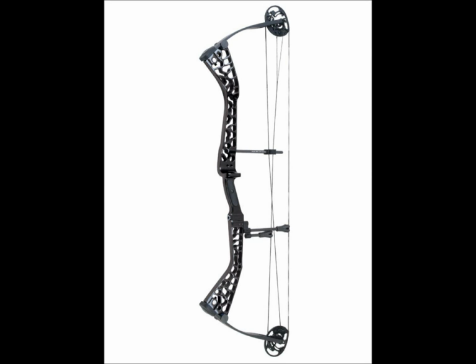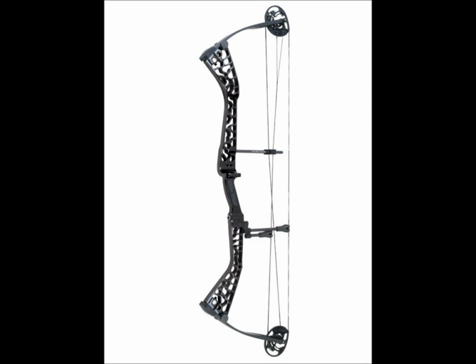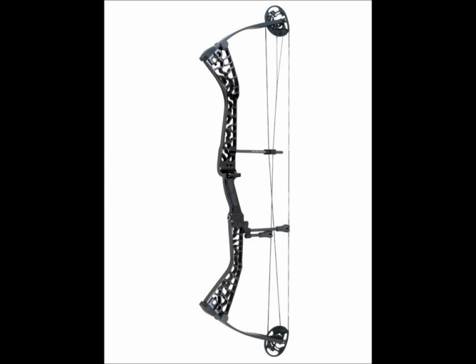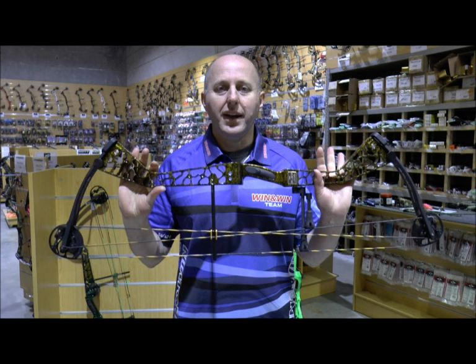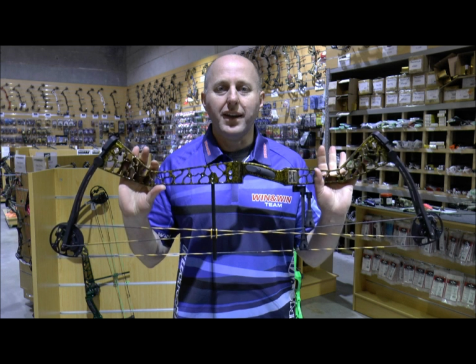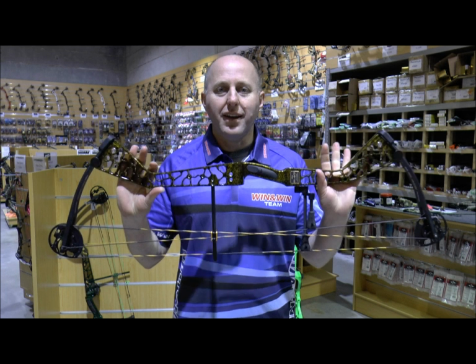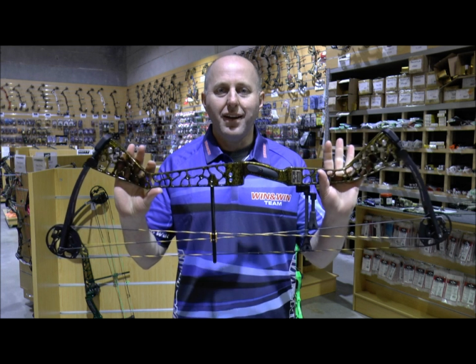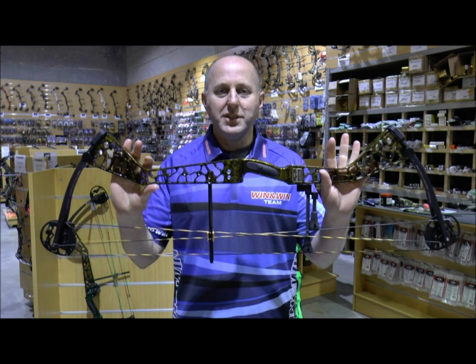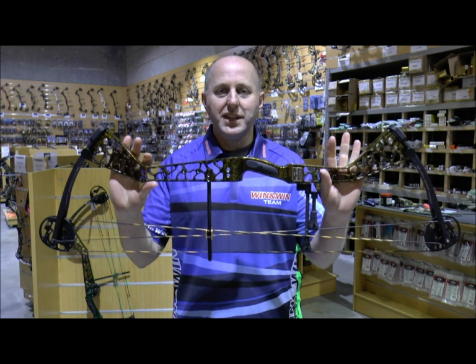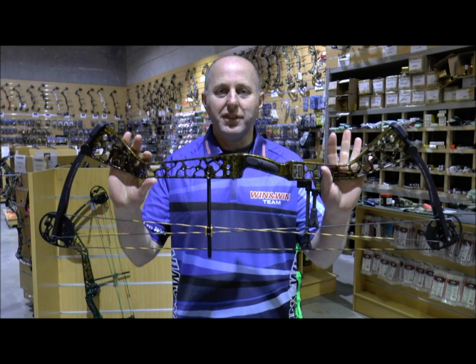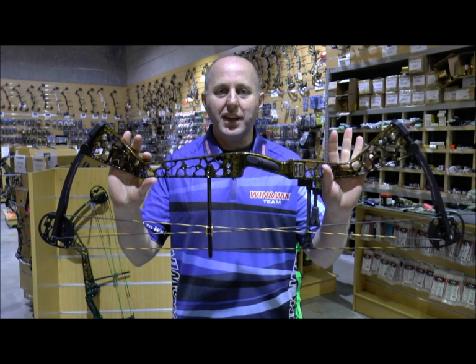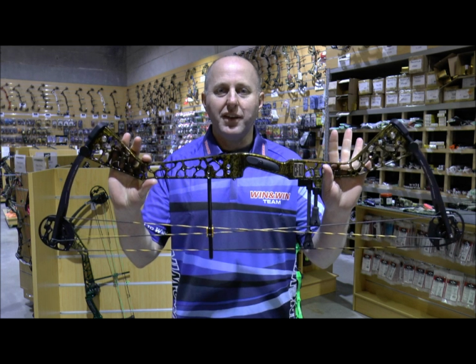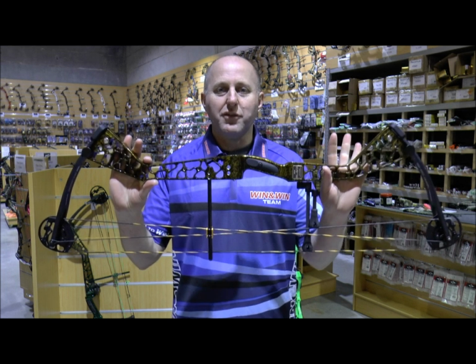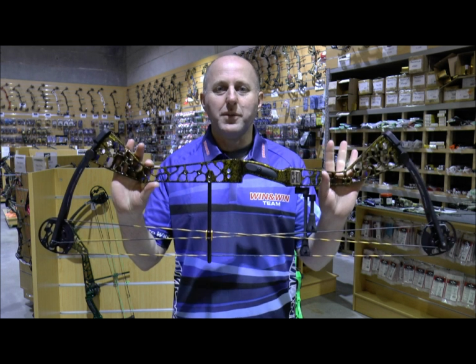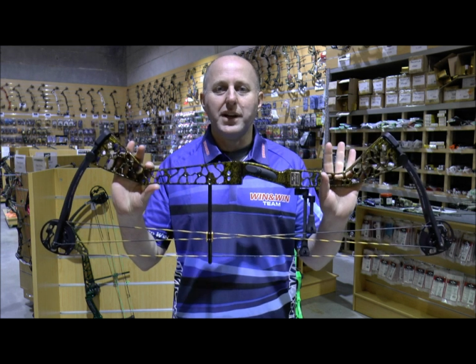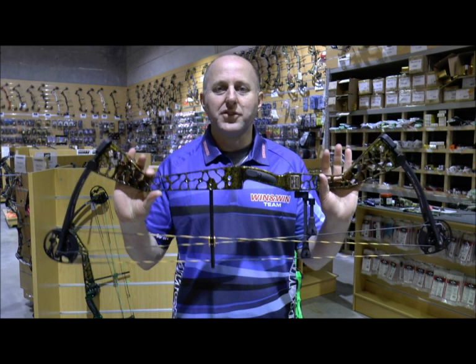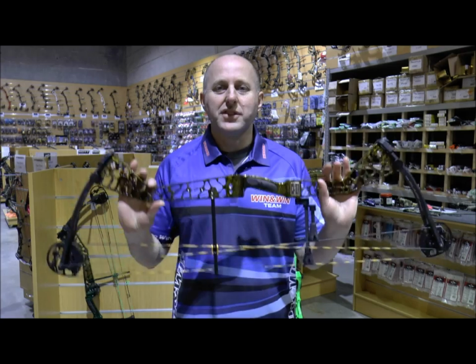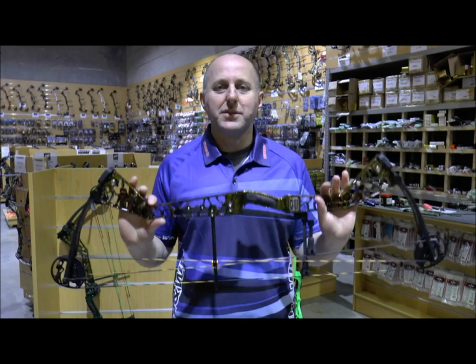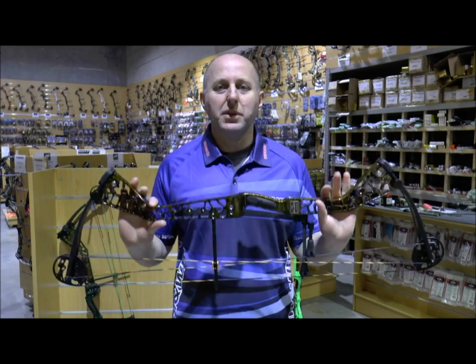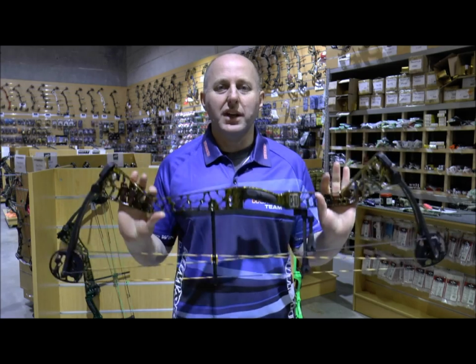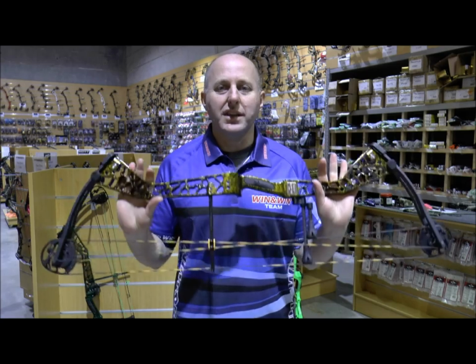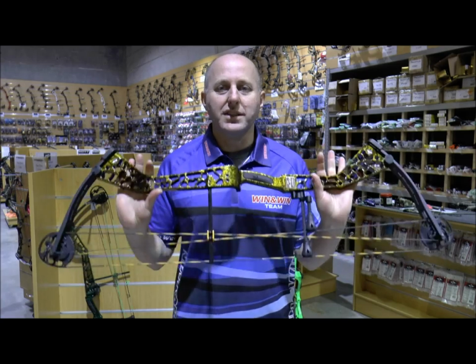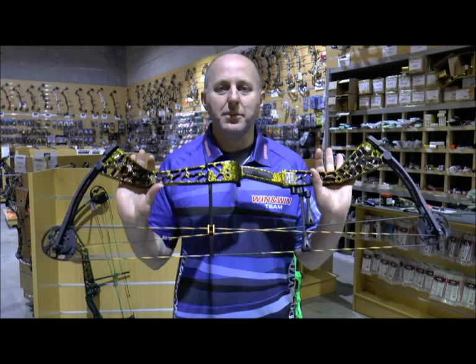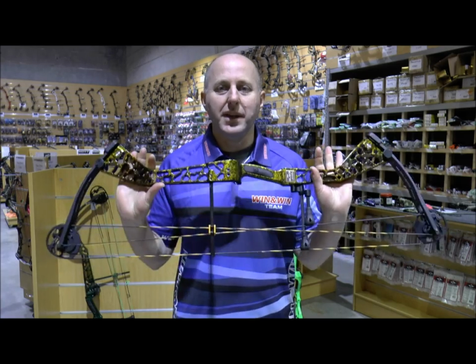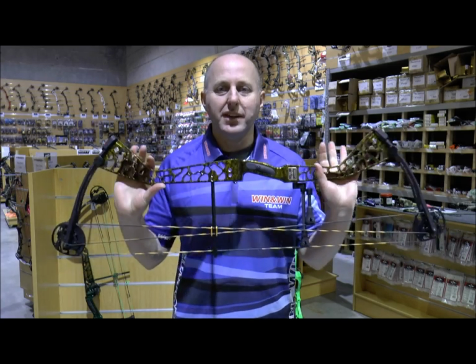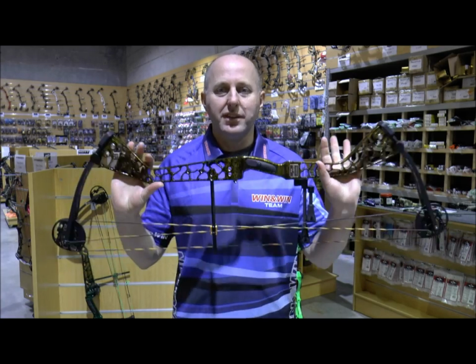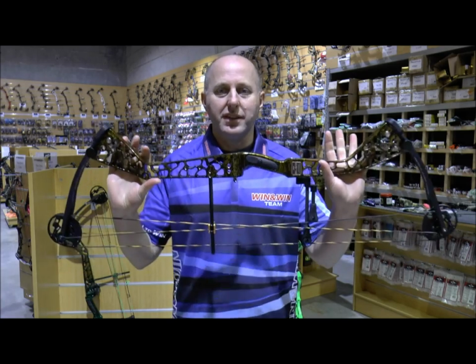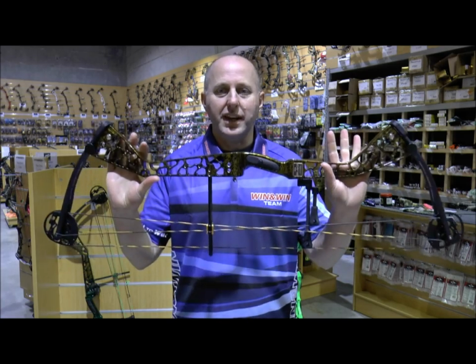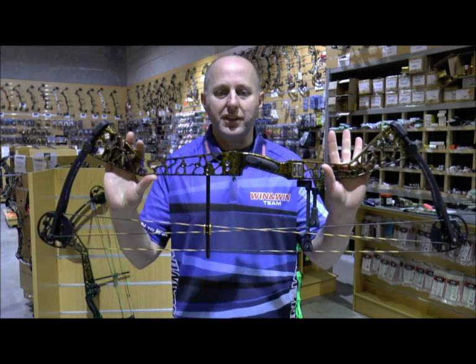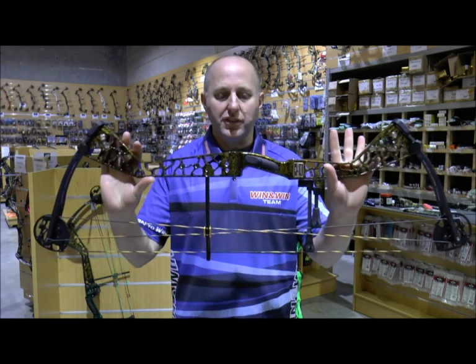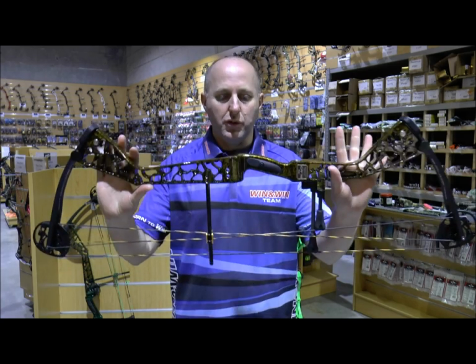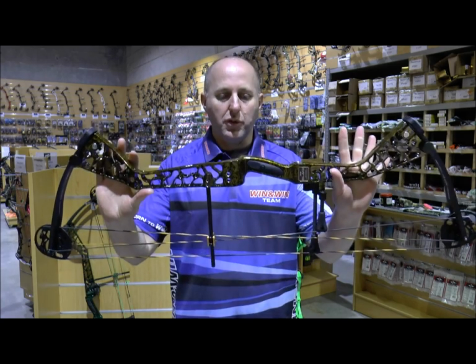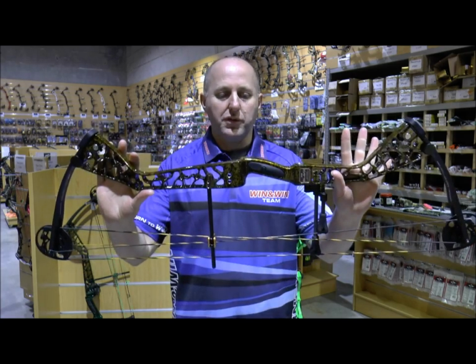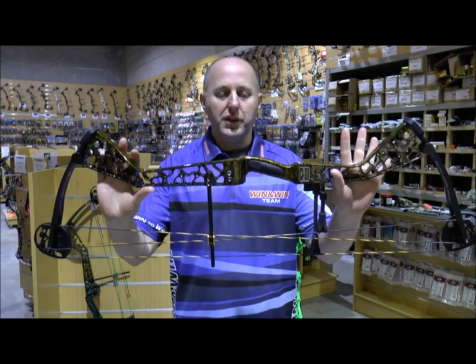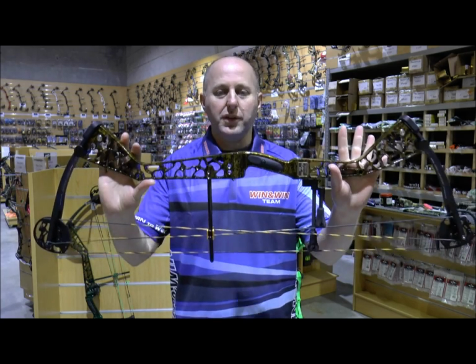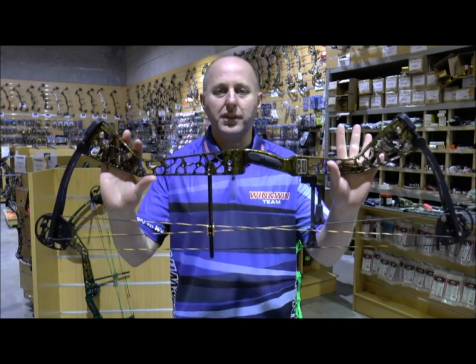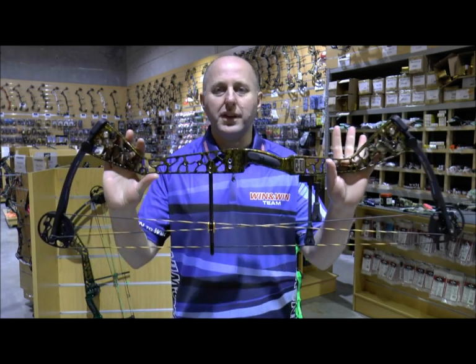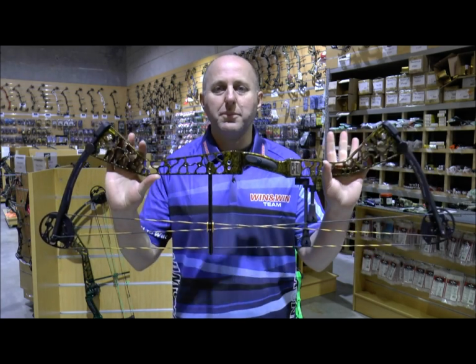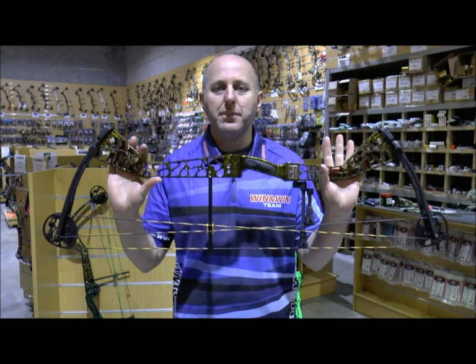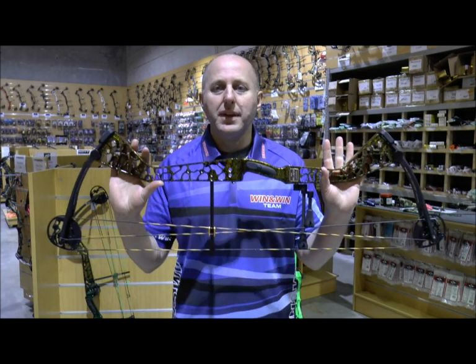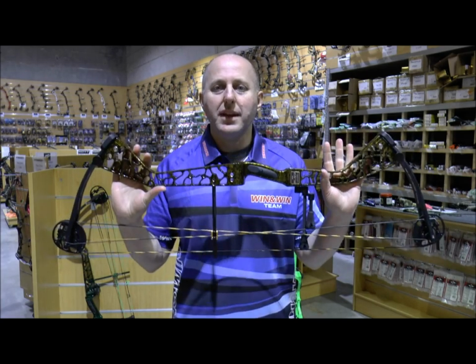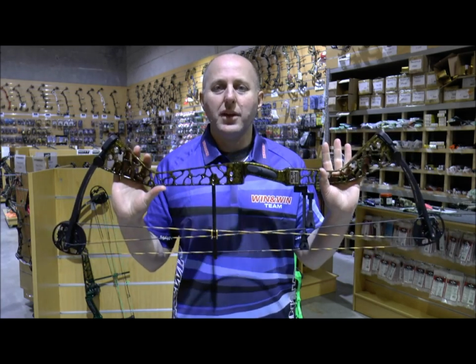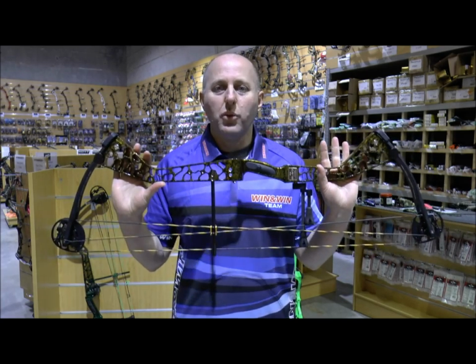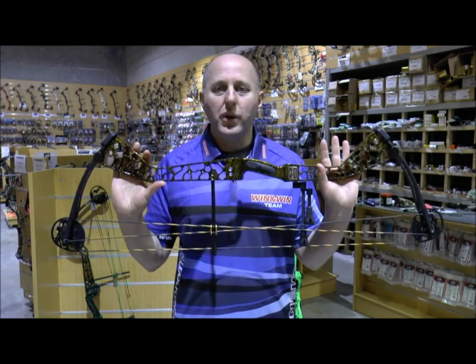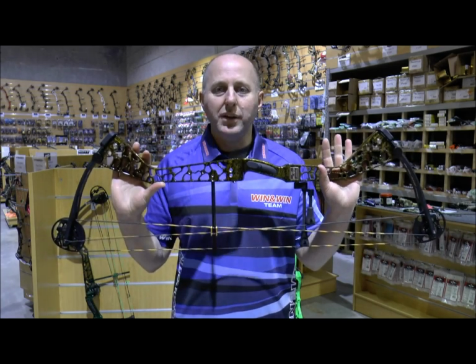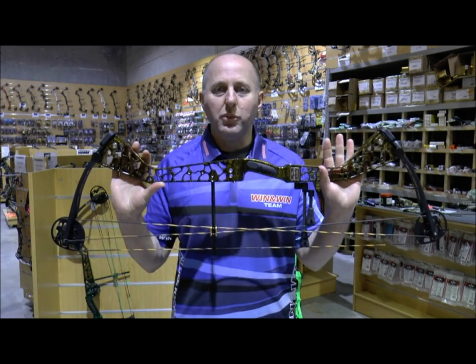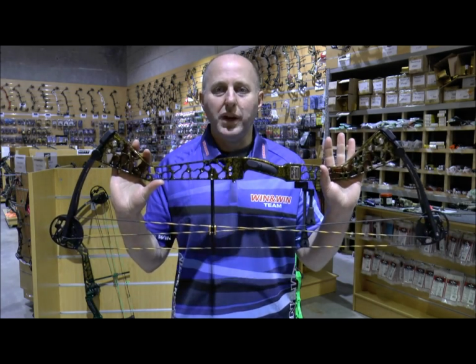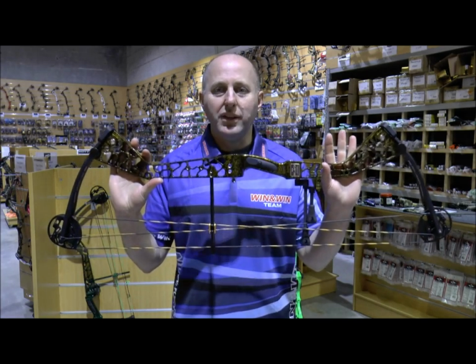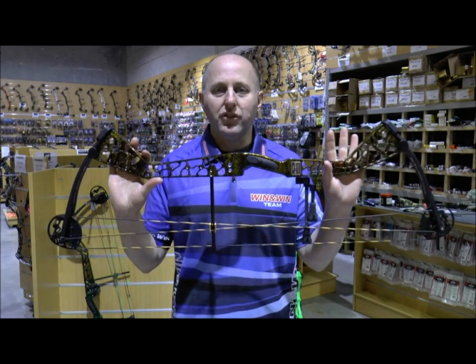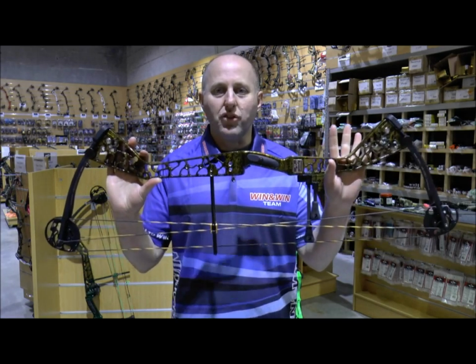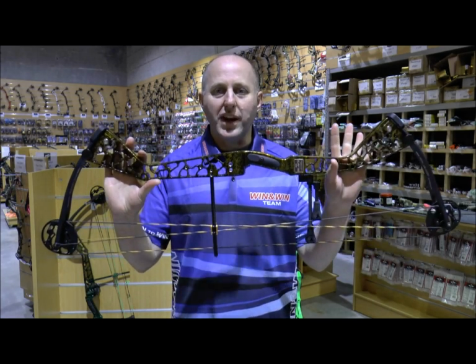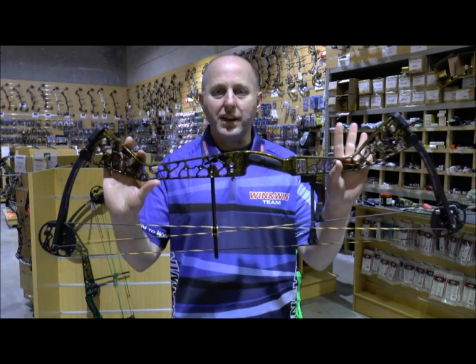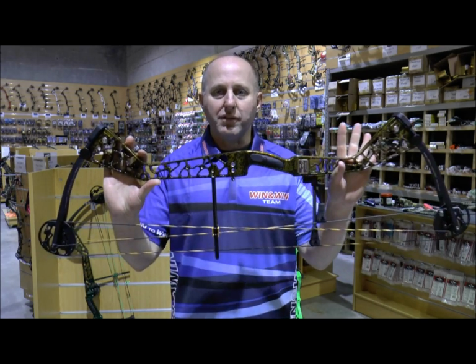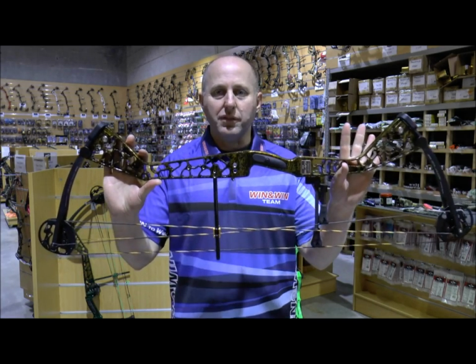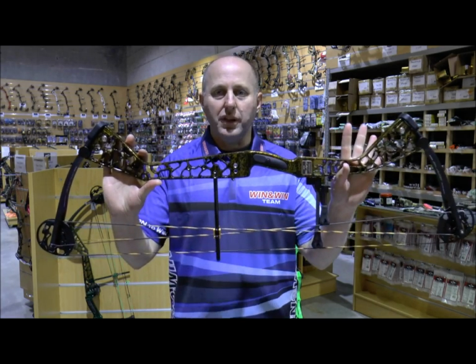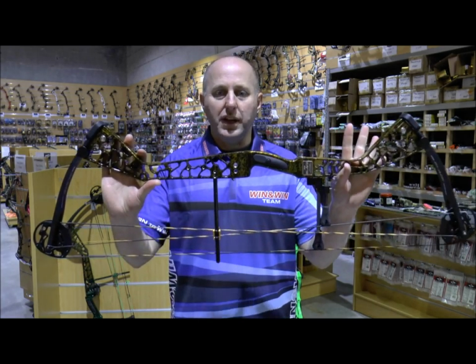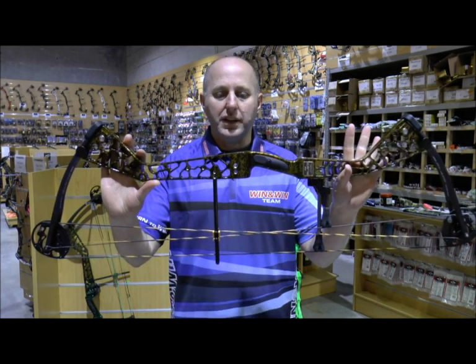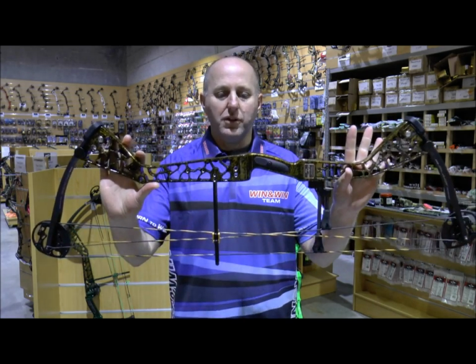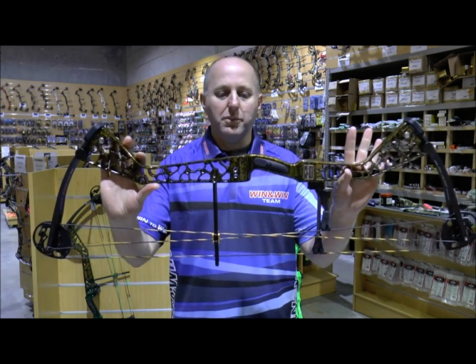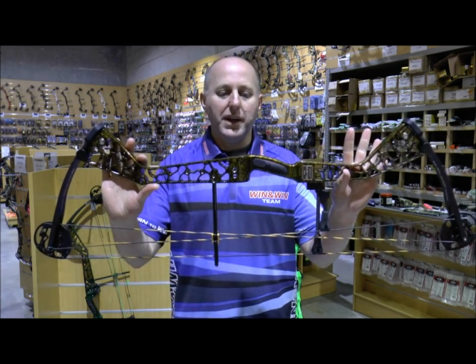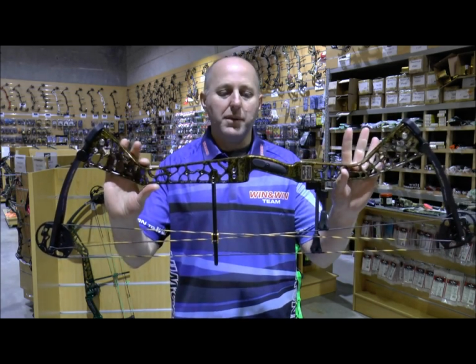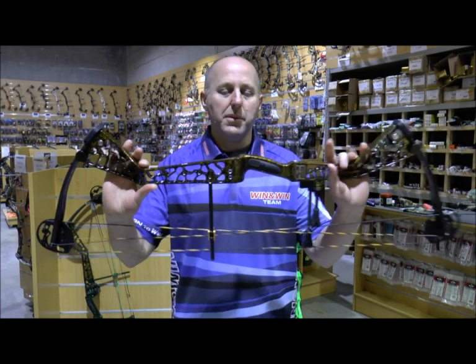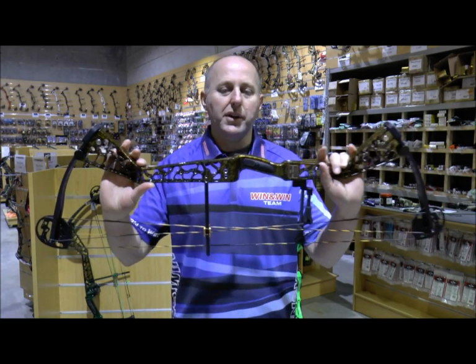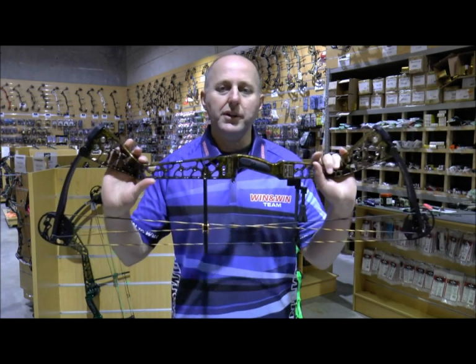Hi, I'm Stephen Hand from Archery Supplies. I'm here today to do a review on the Win & Win Dragonfly Compound Bow.